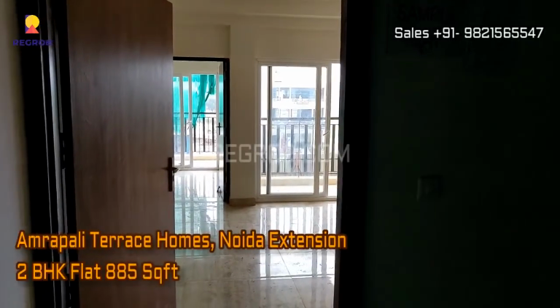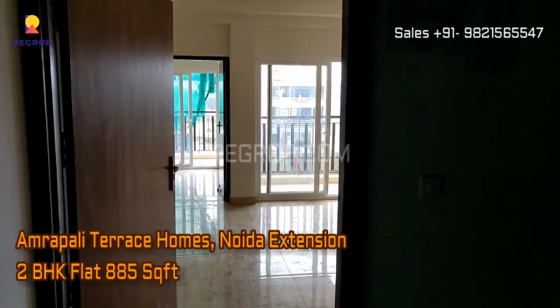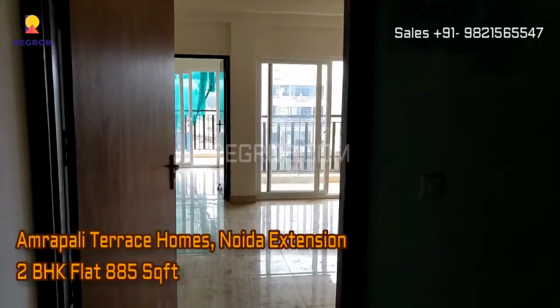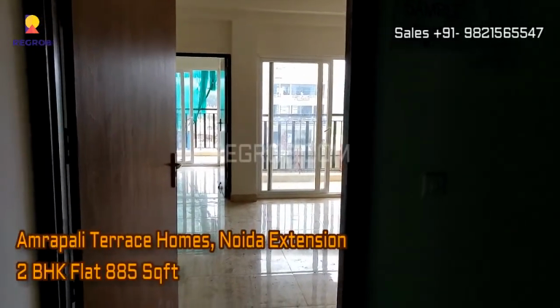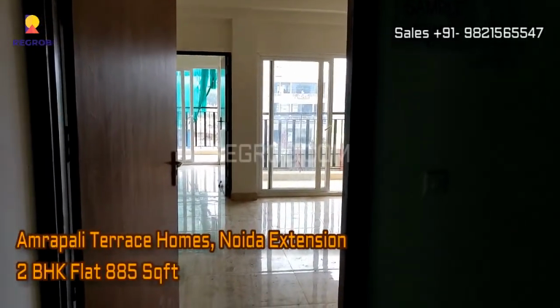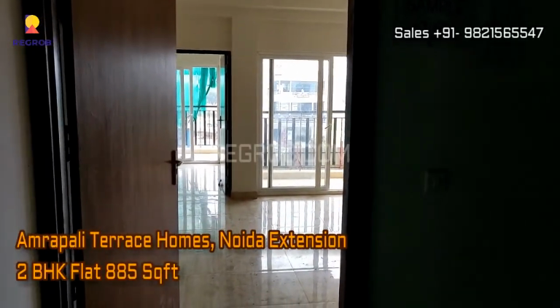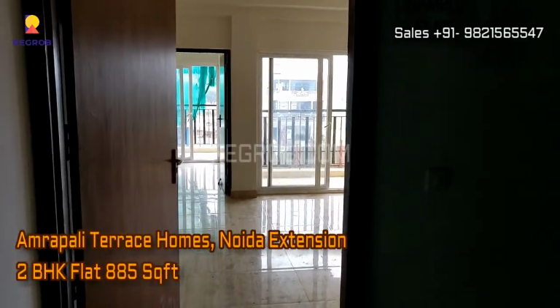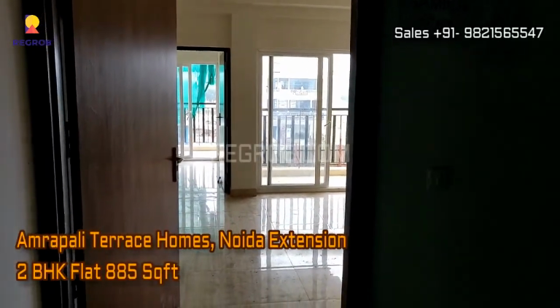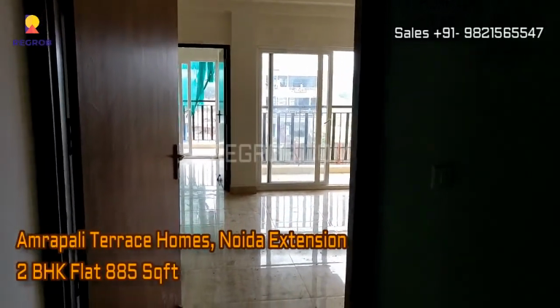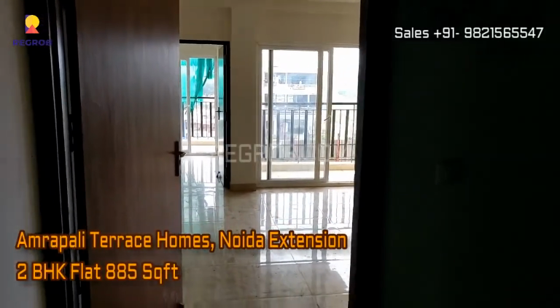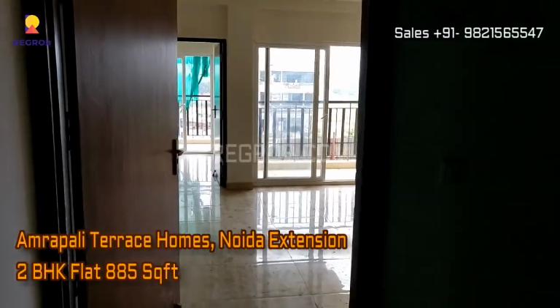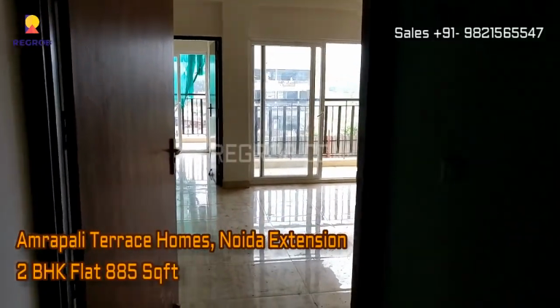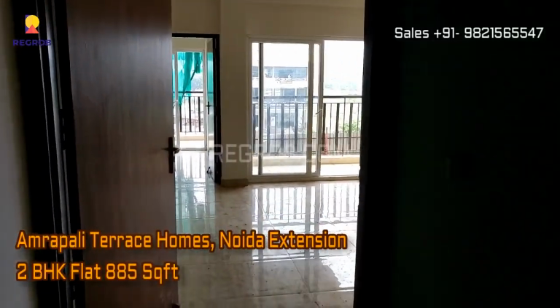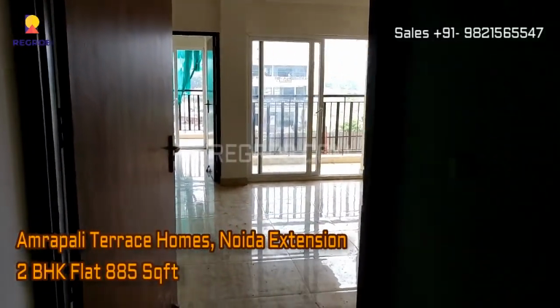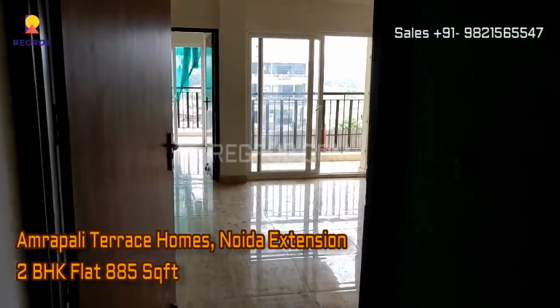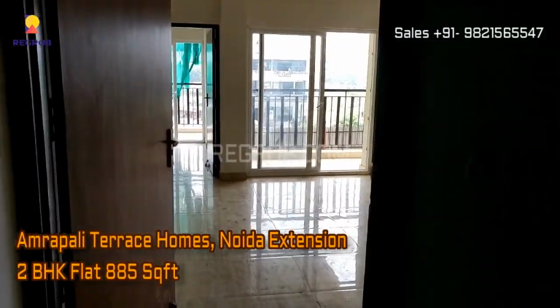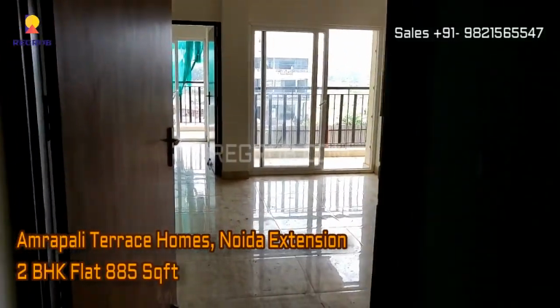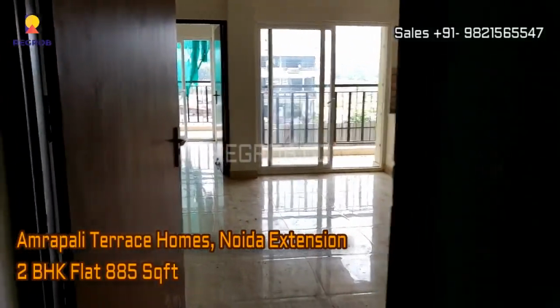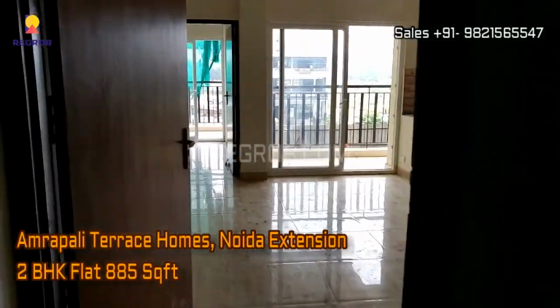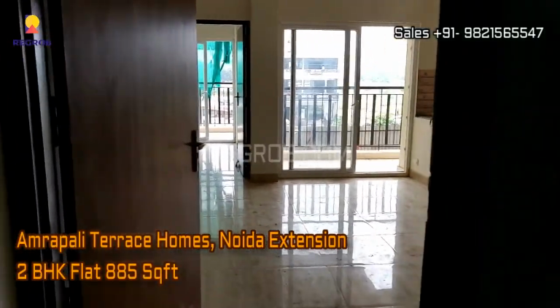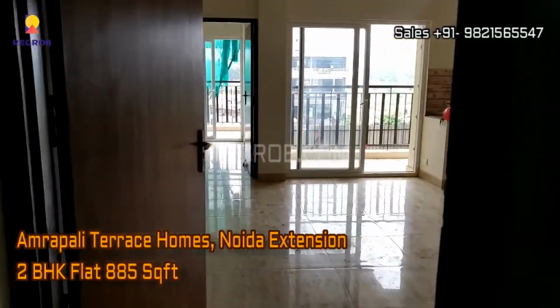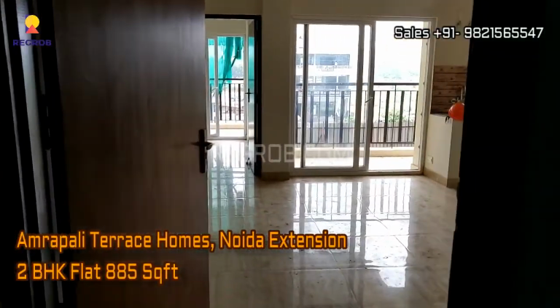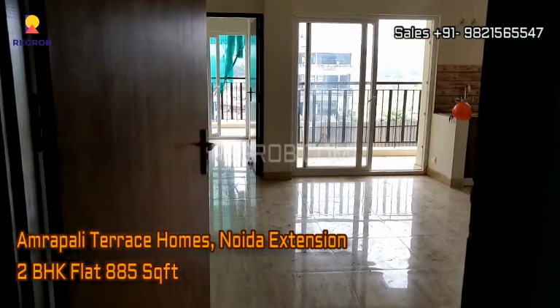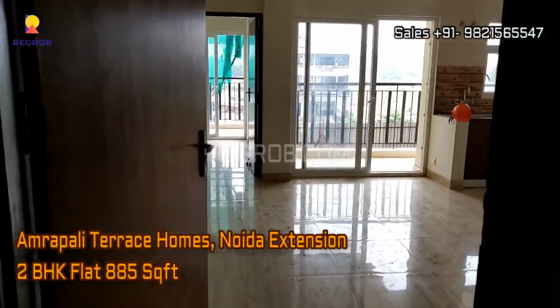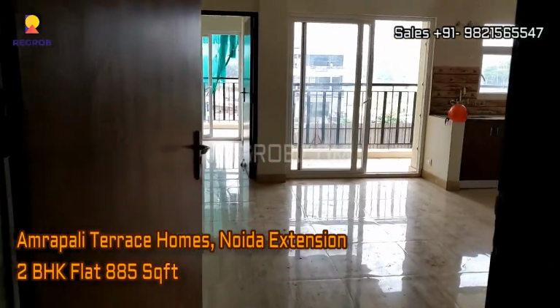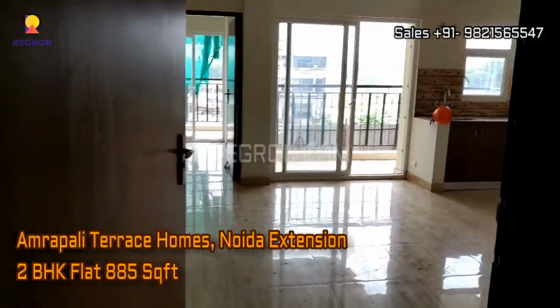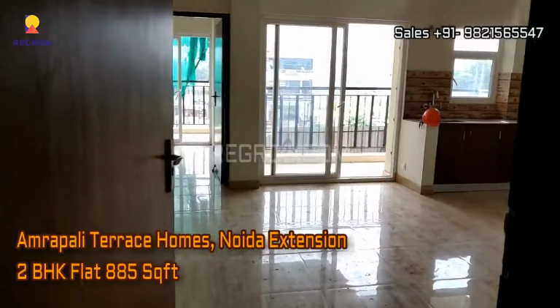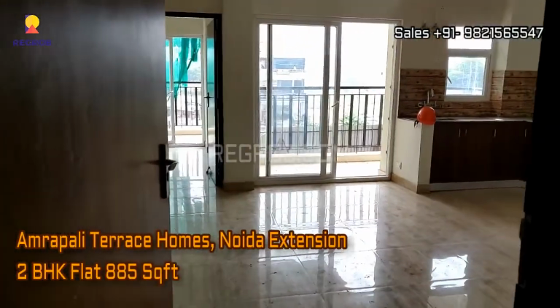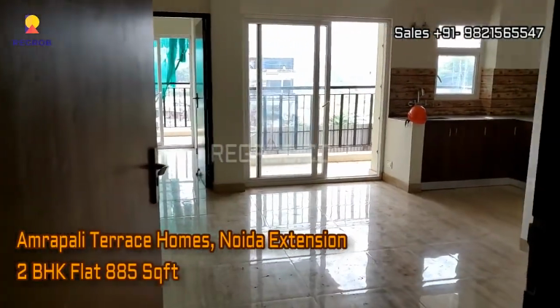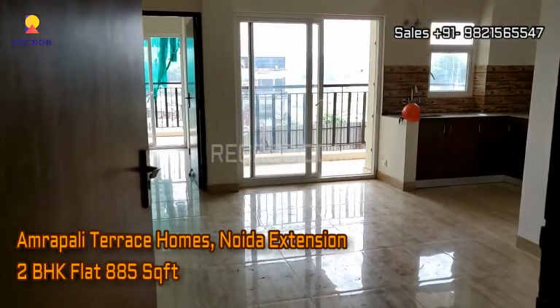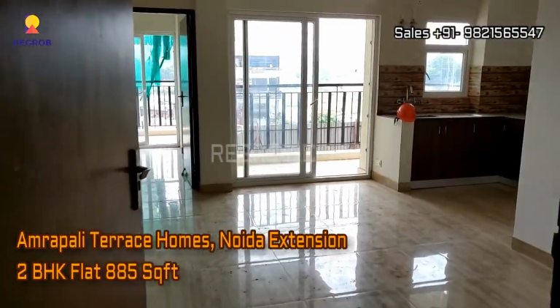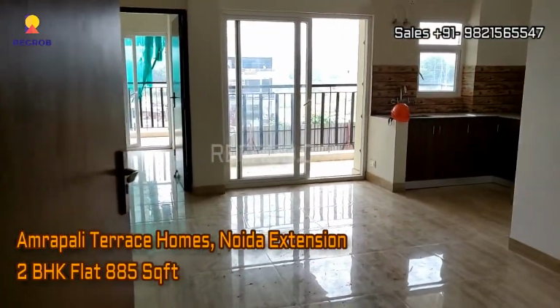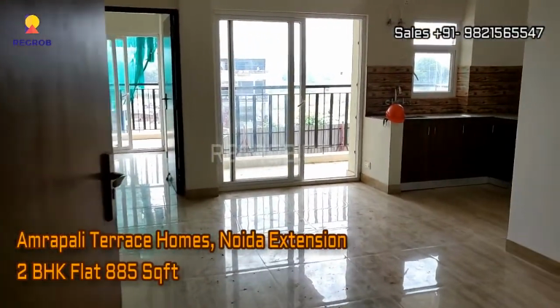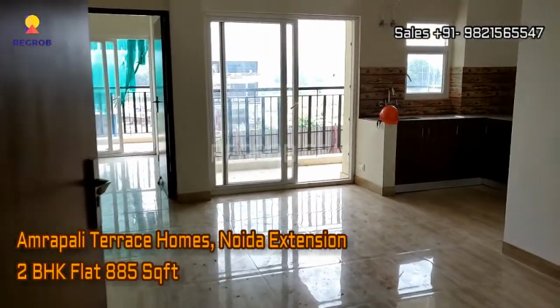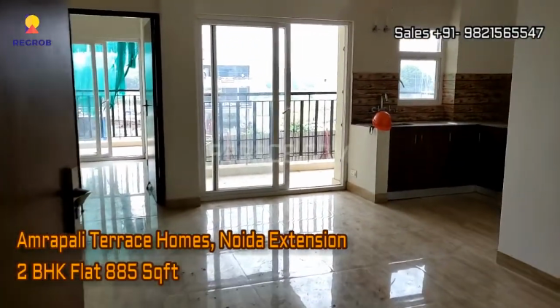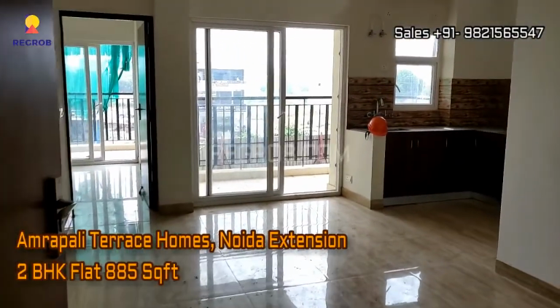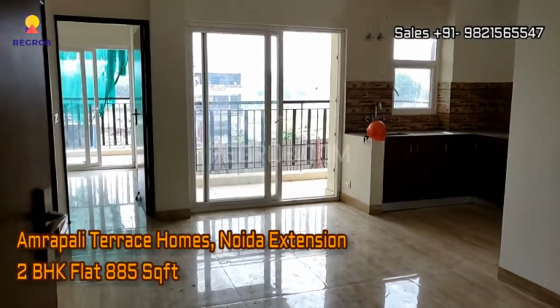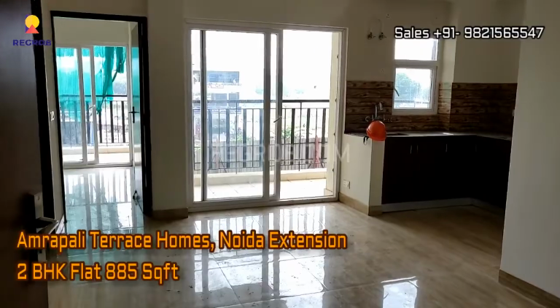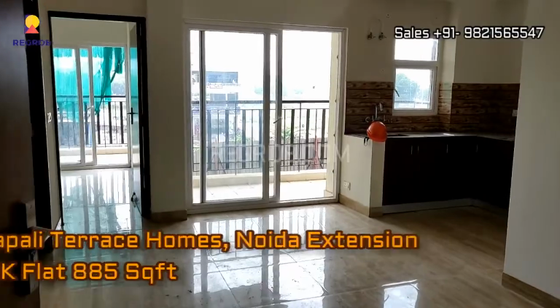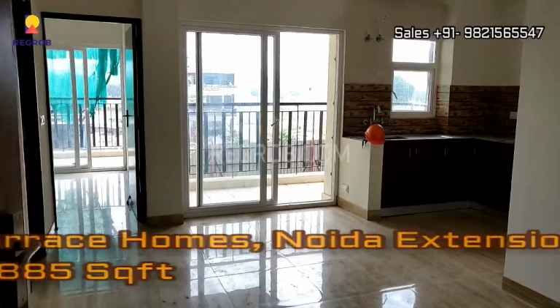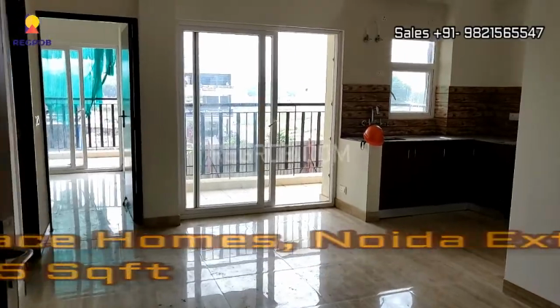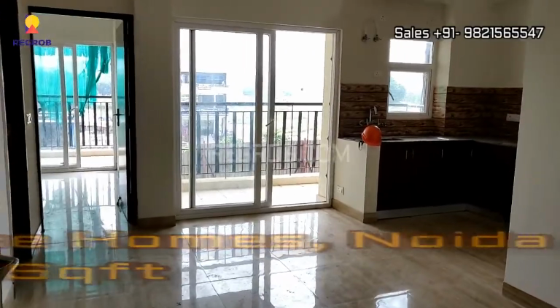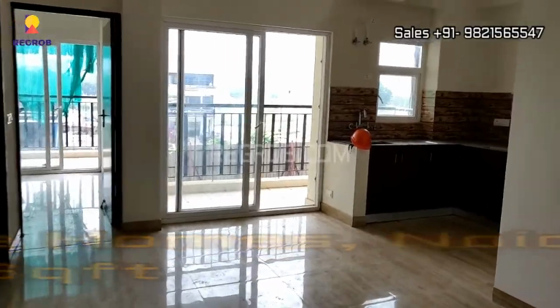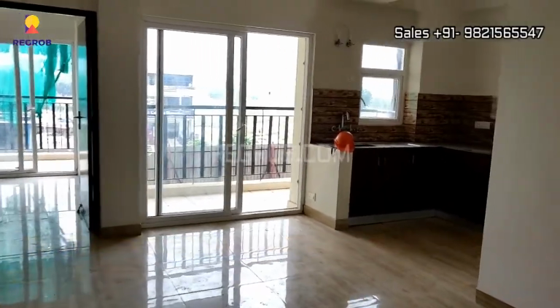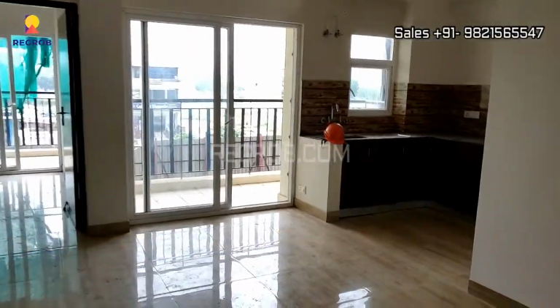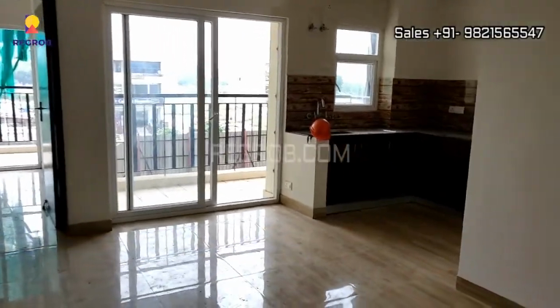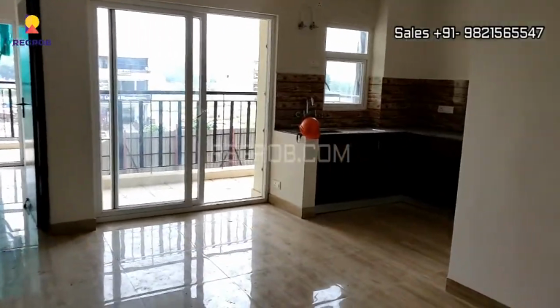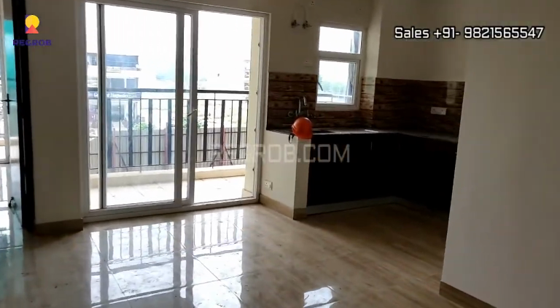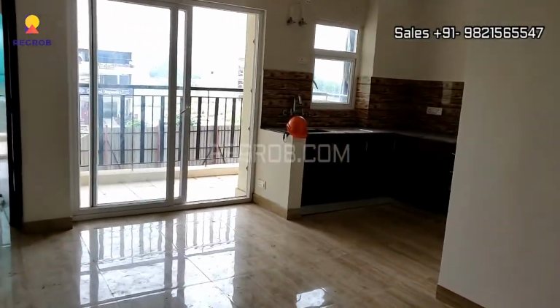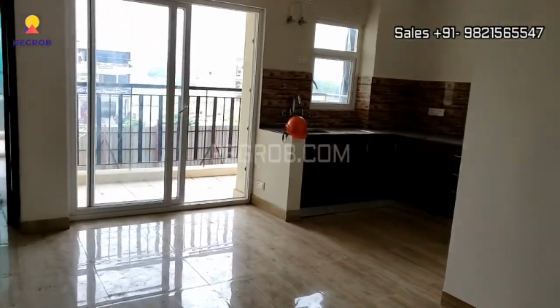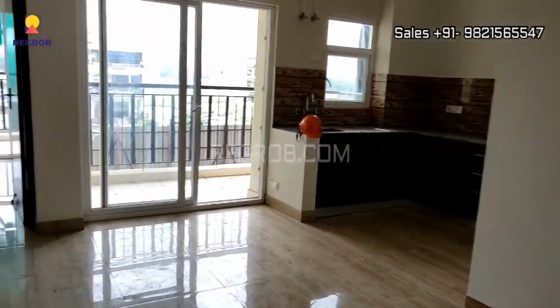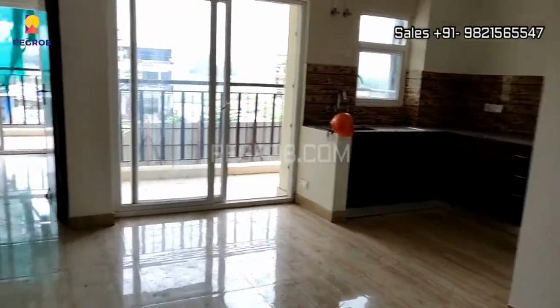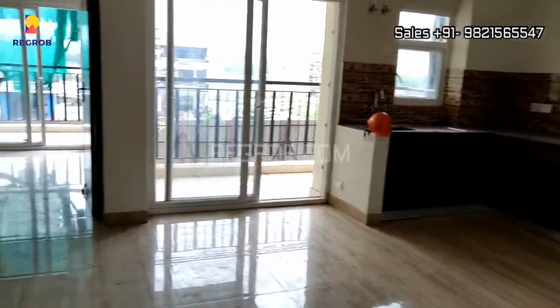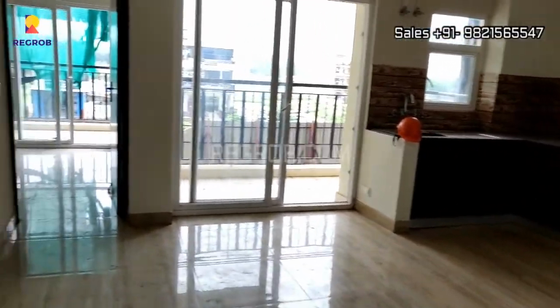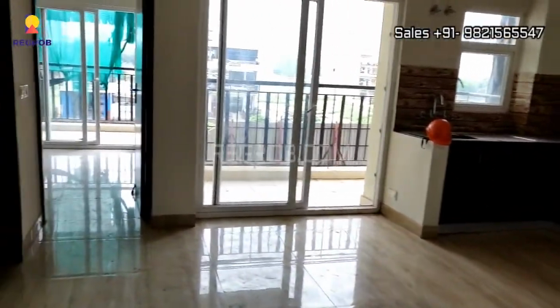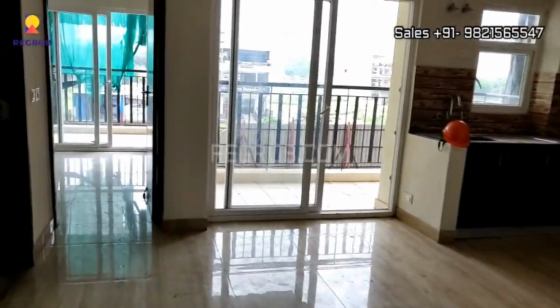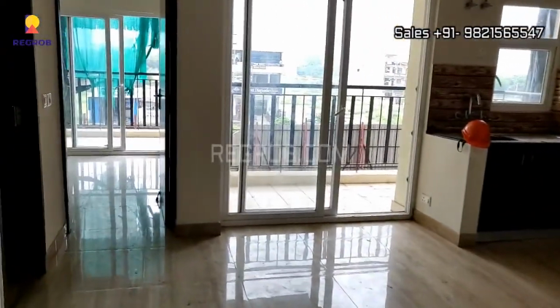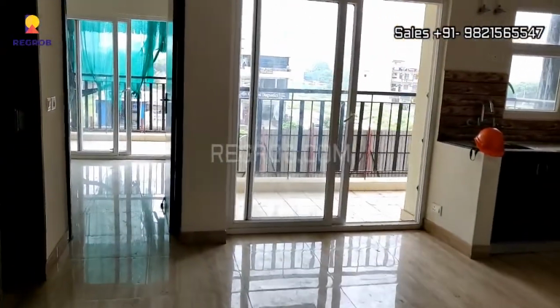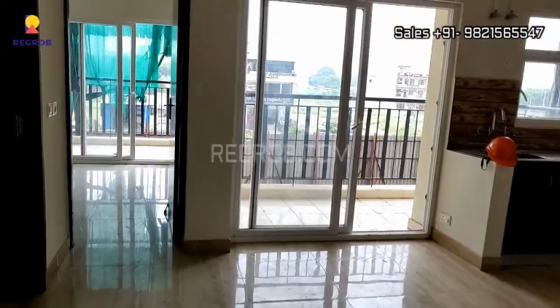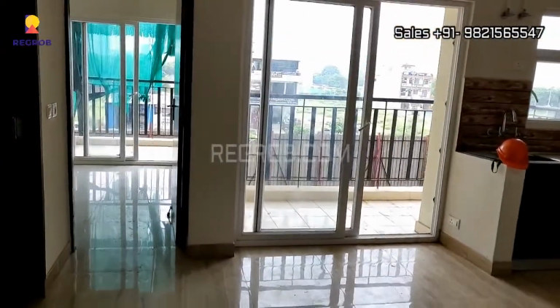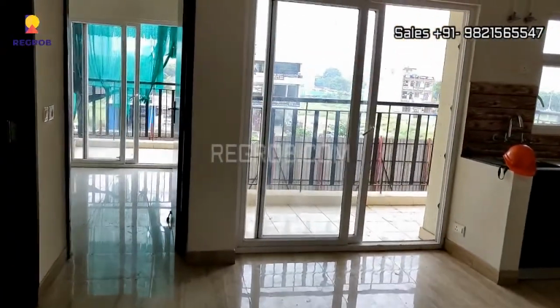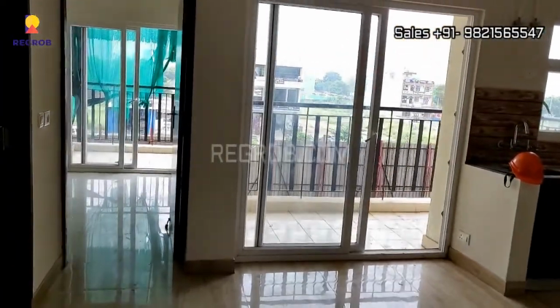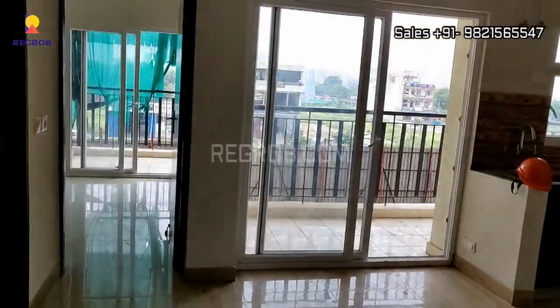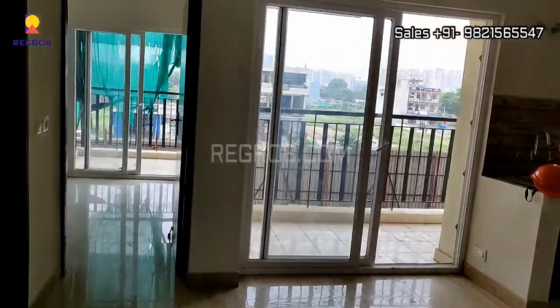Hi viewers, in this video we are at Amripali Terrace Homes located in Noida Extension and here we are taking you into a 2 BHK actual flat.